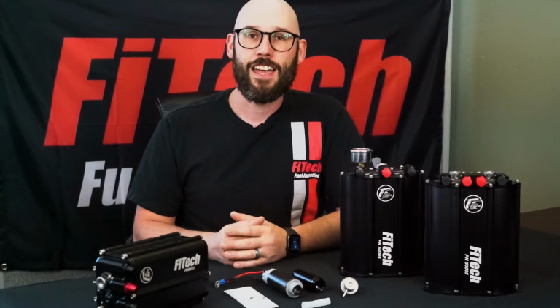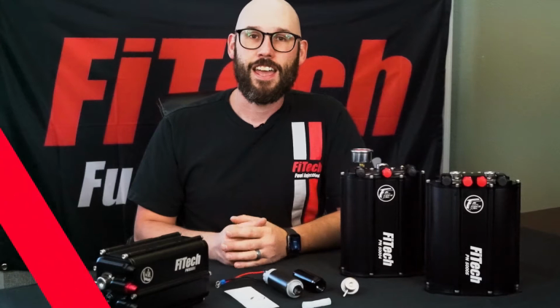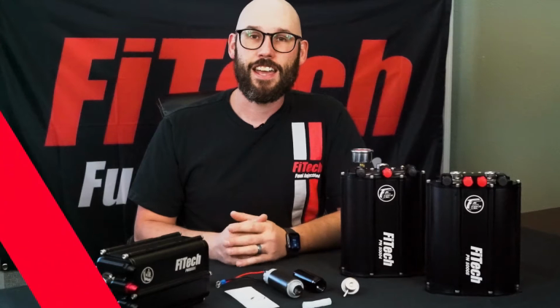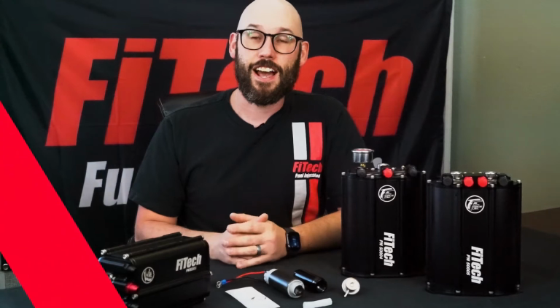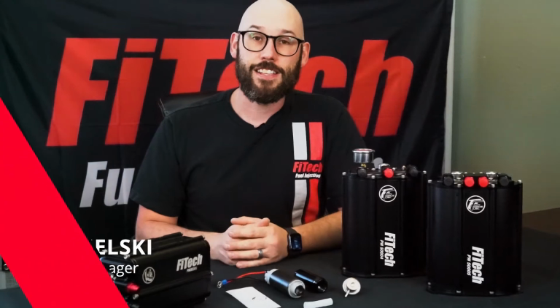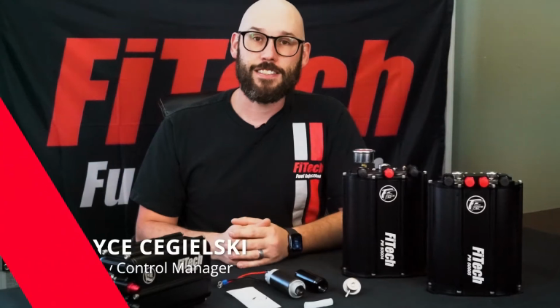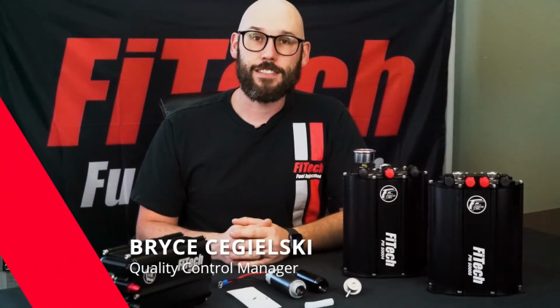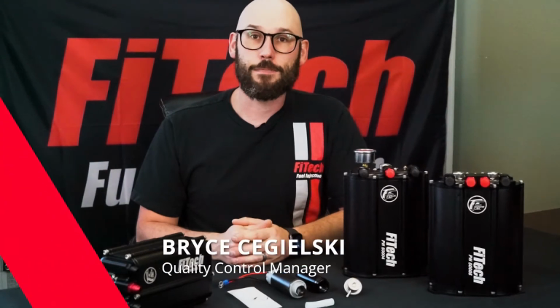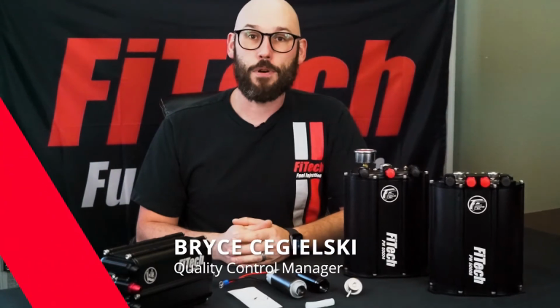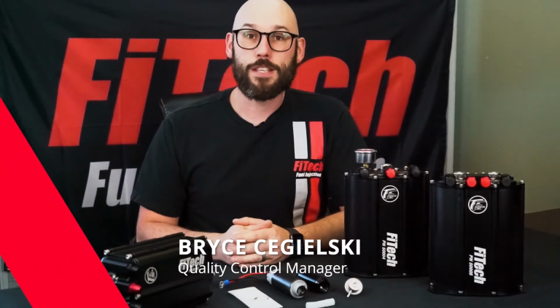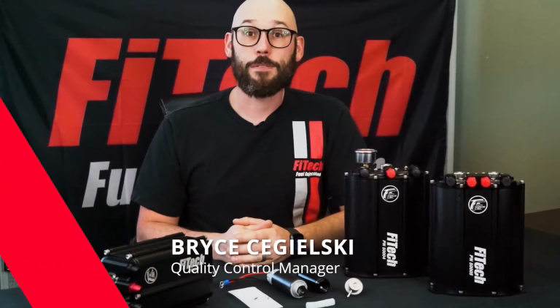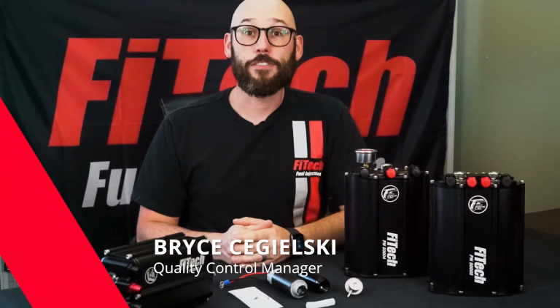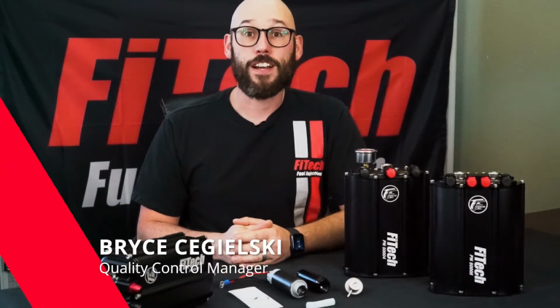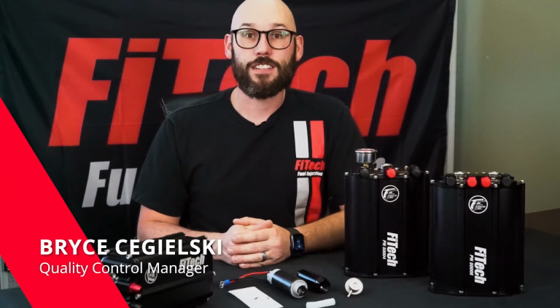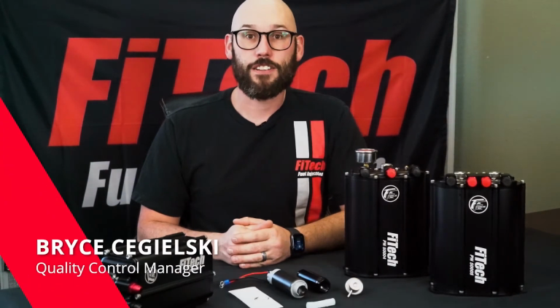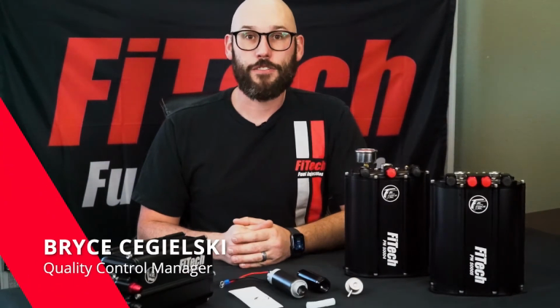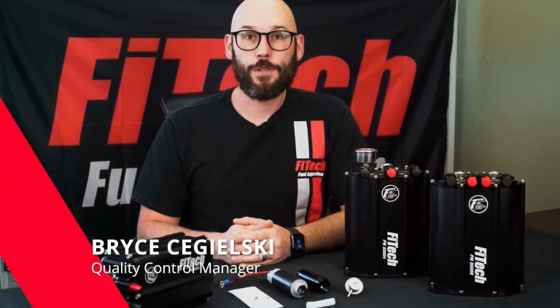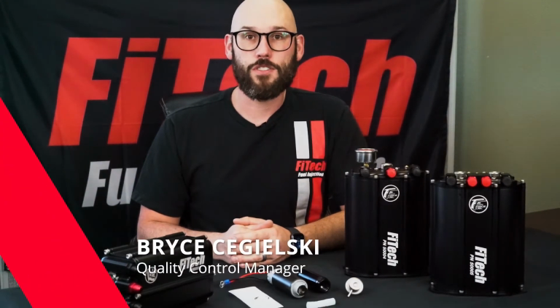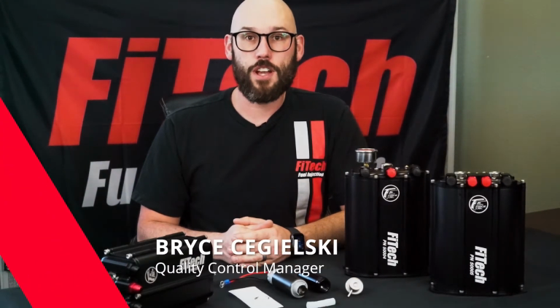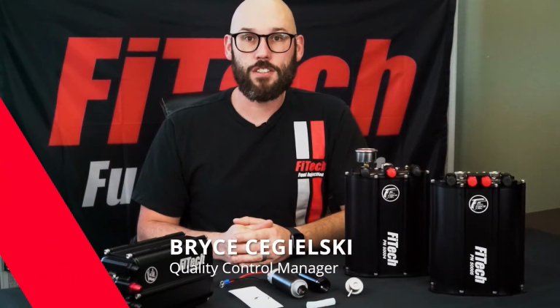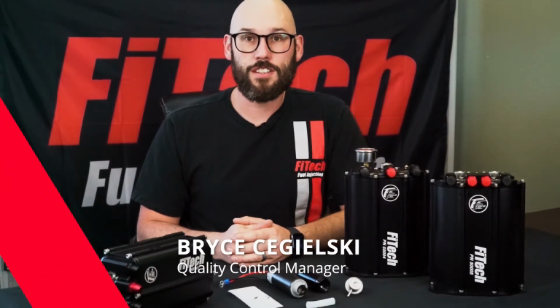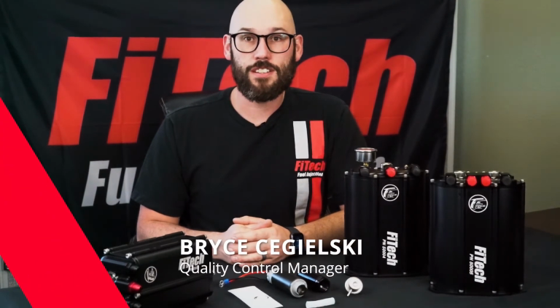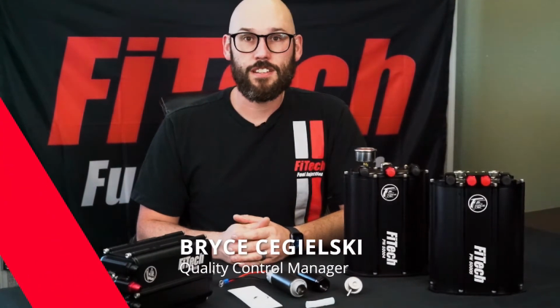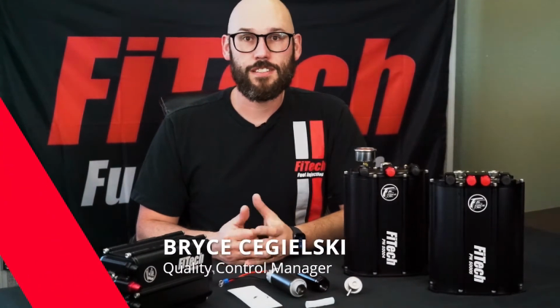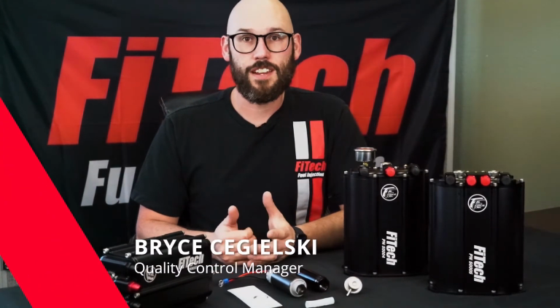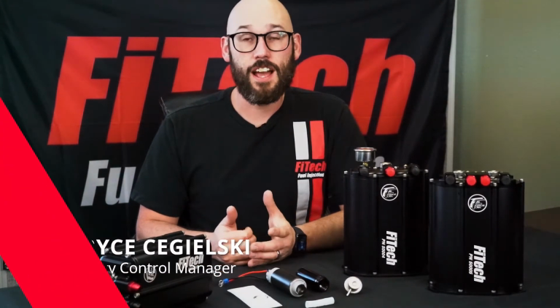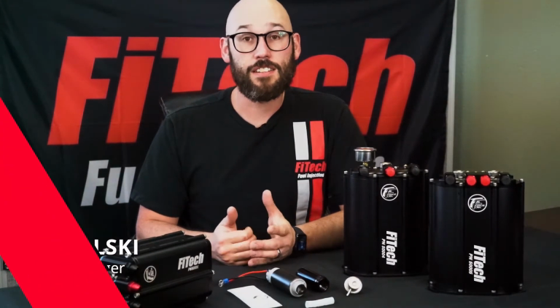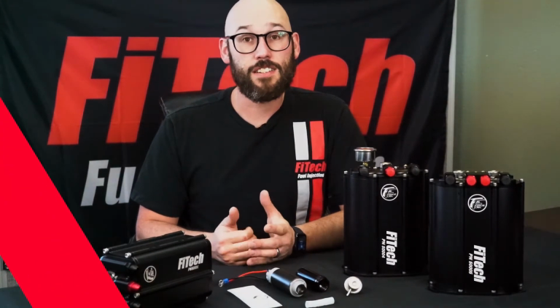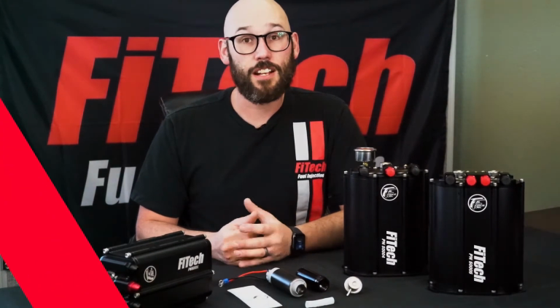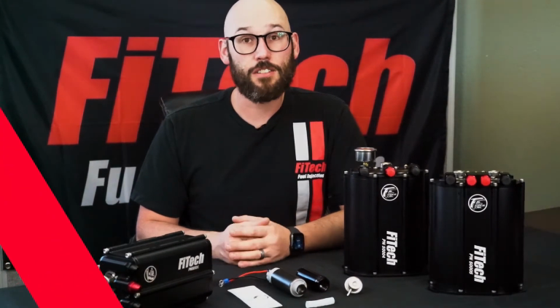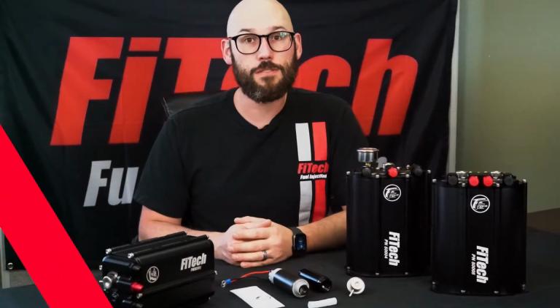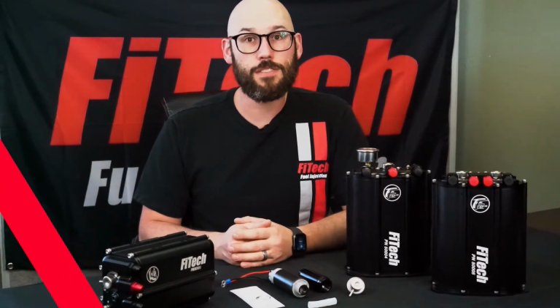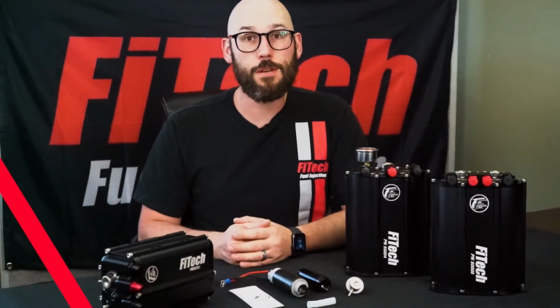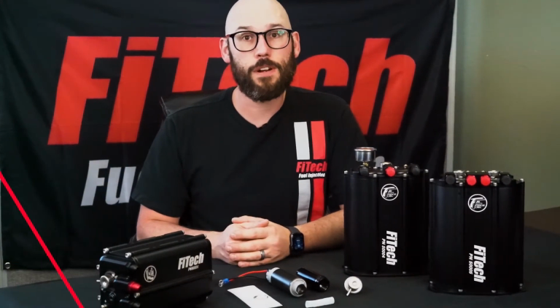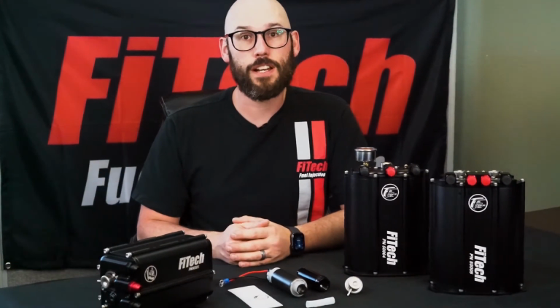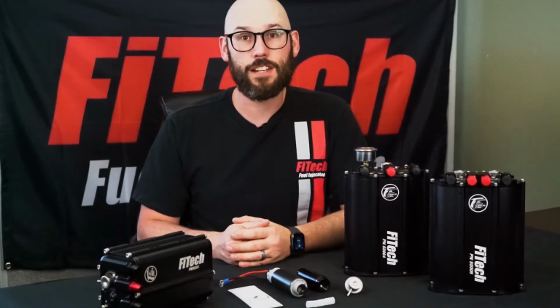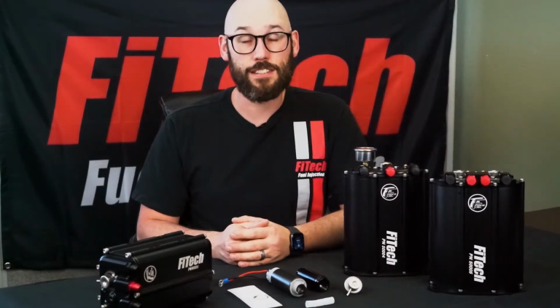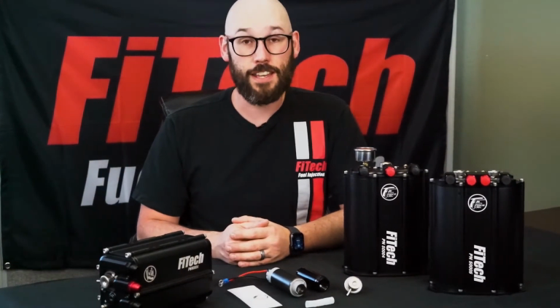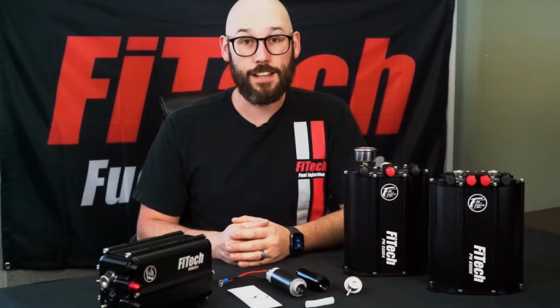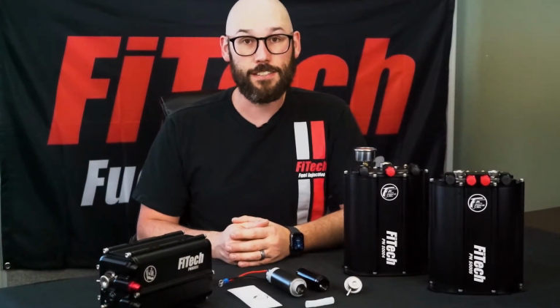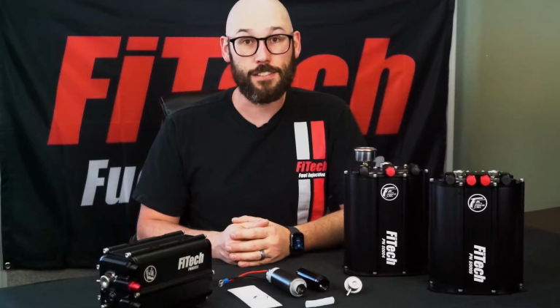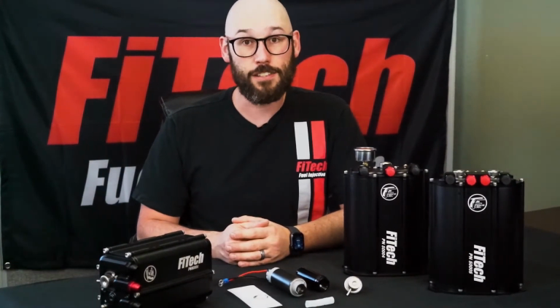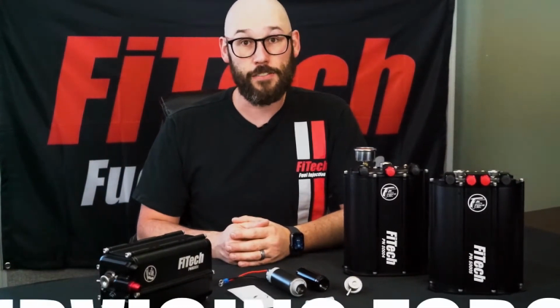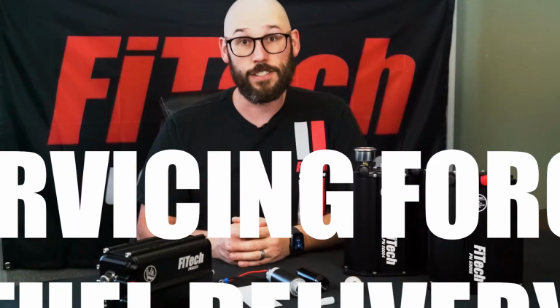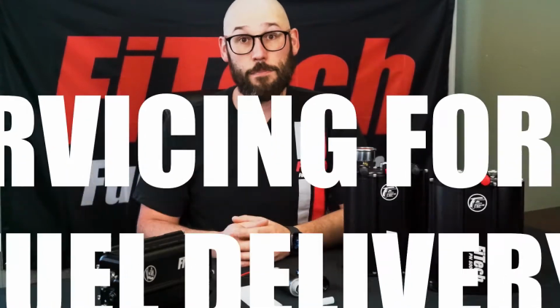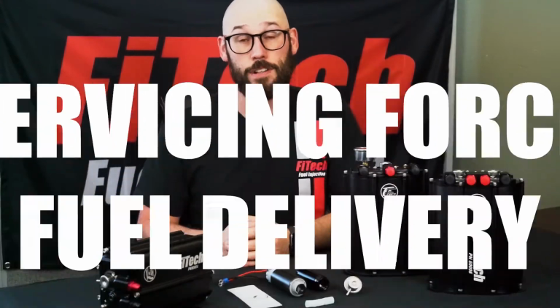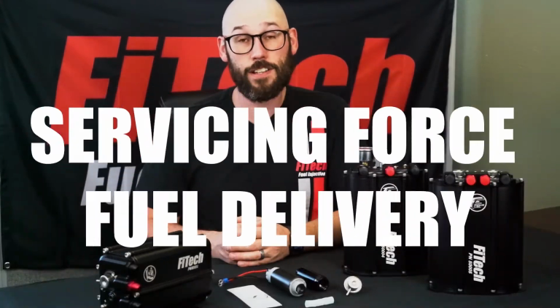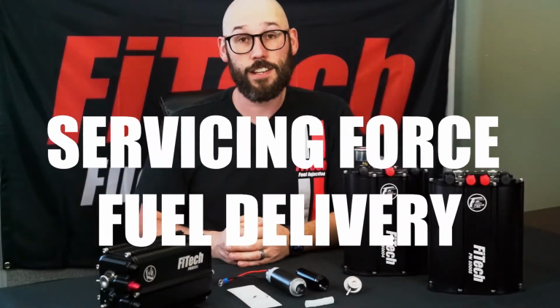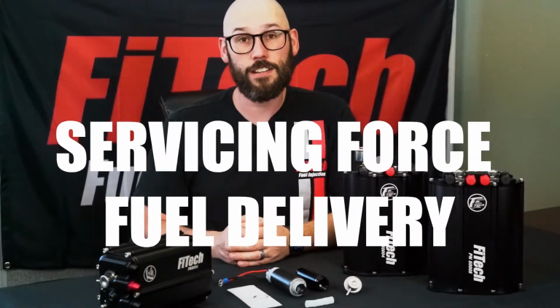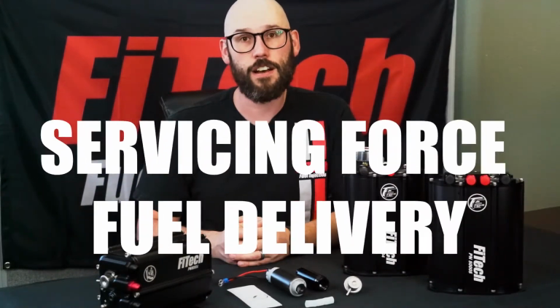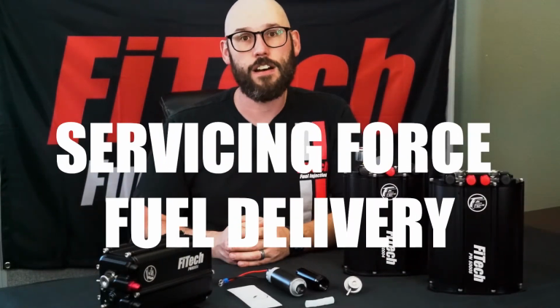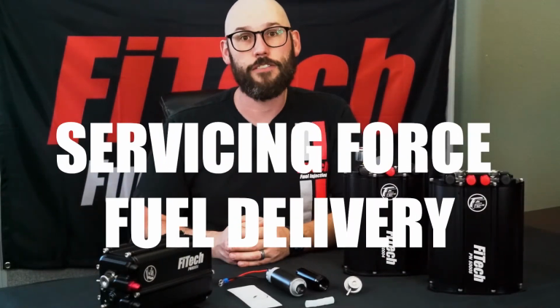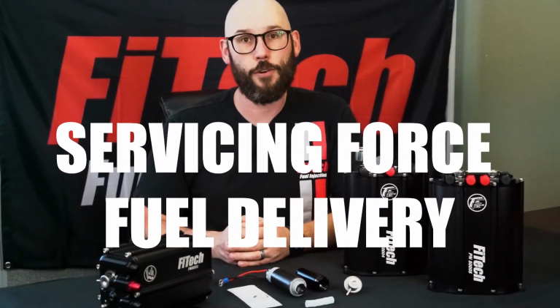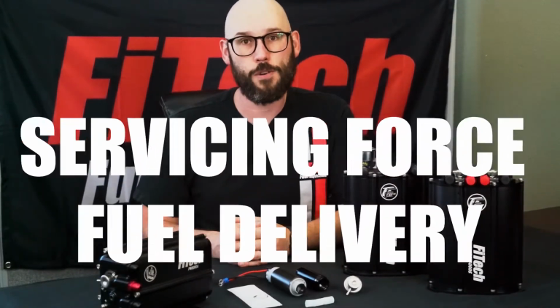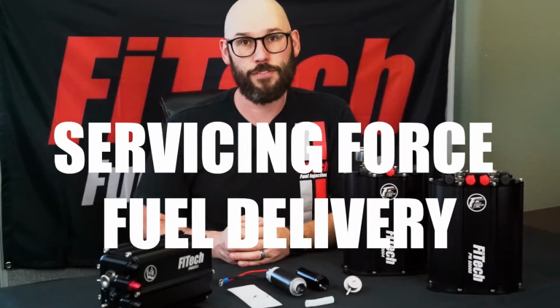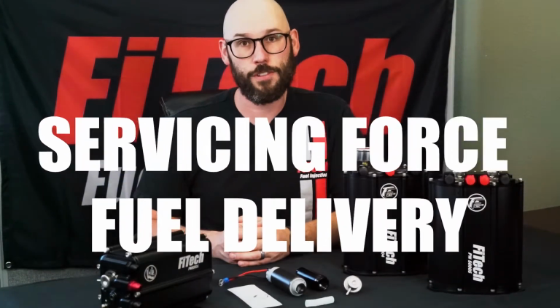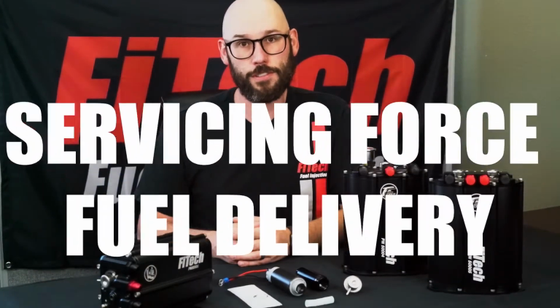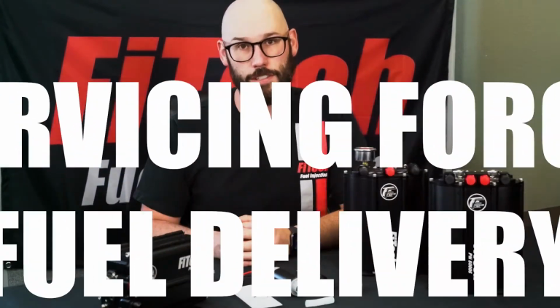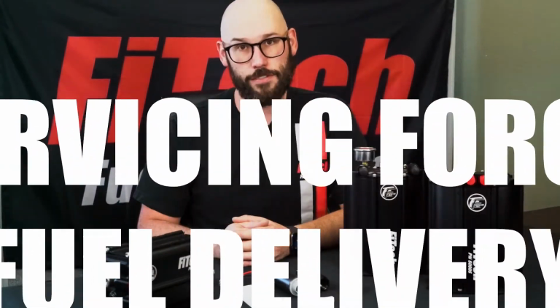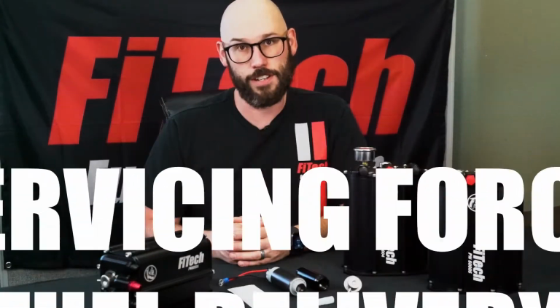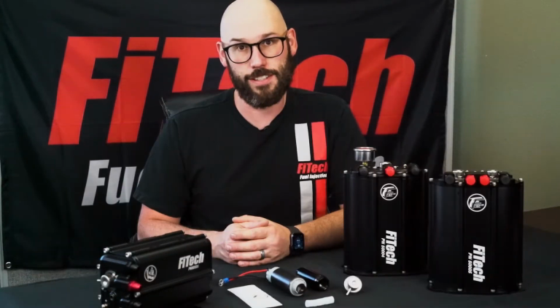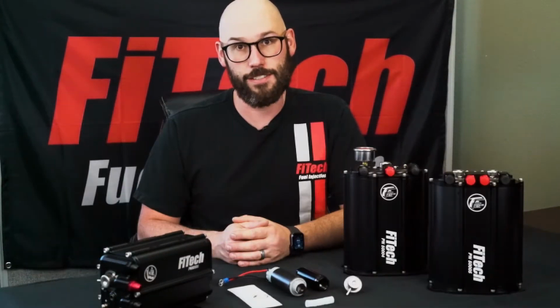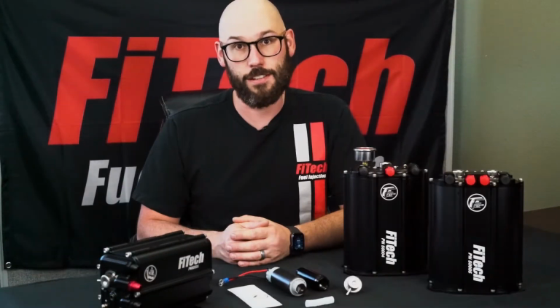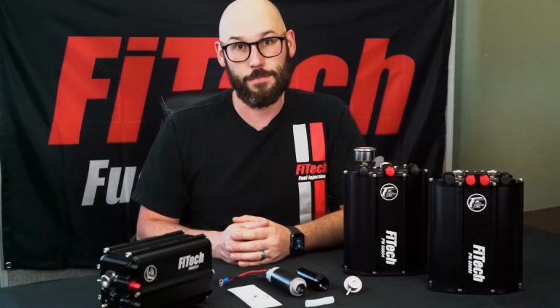Hey guys, this is Bryce with Phytek Fuel Injection. Today on Tech Tuesday, we're going to discuss the serviceability of force fuel delivery systems.